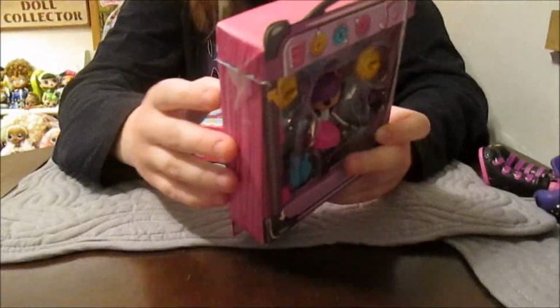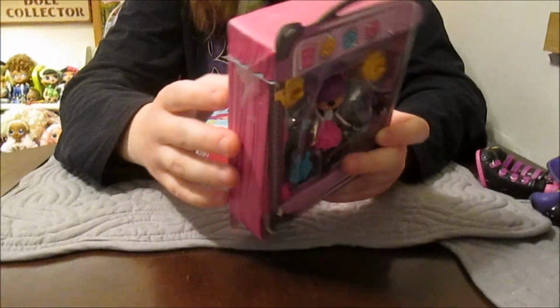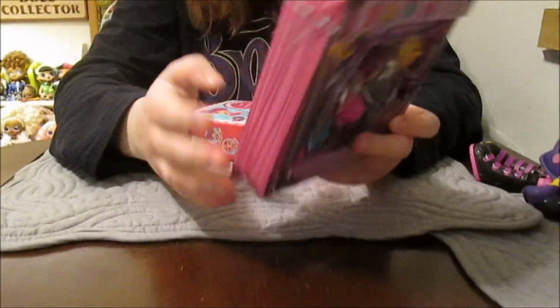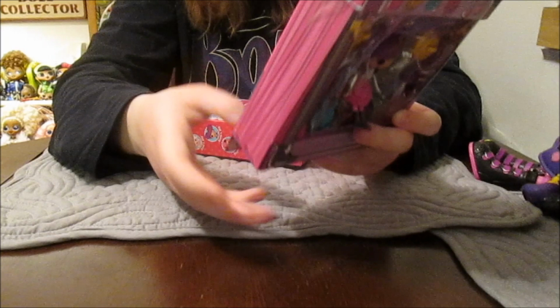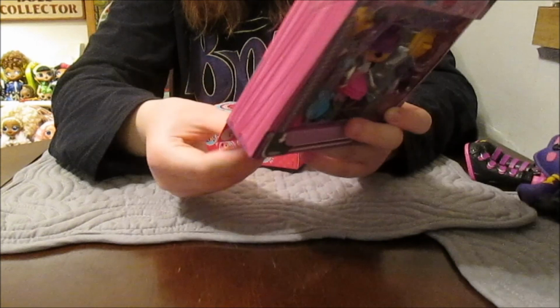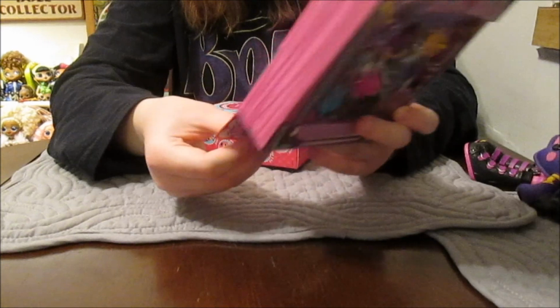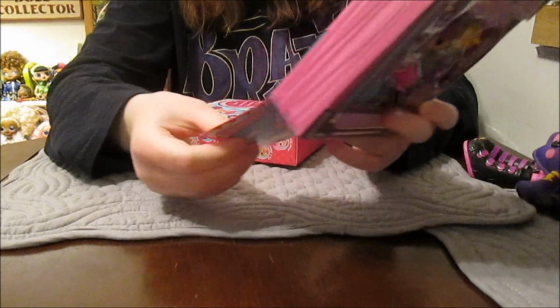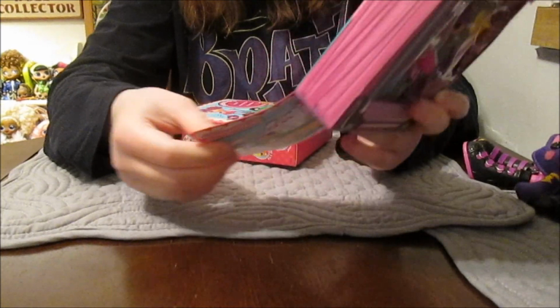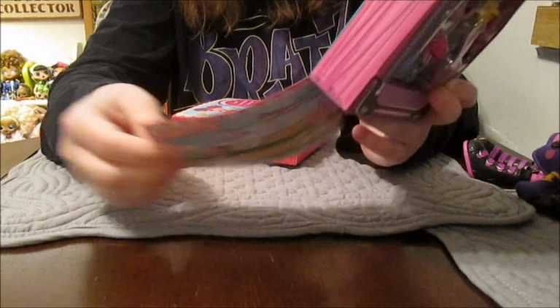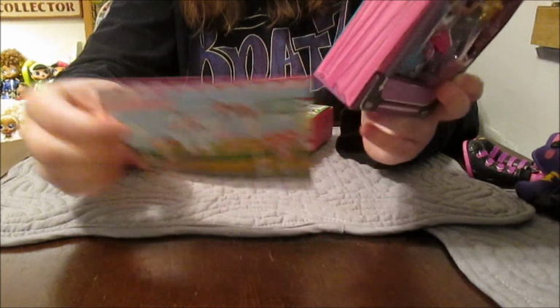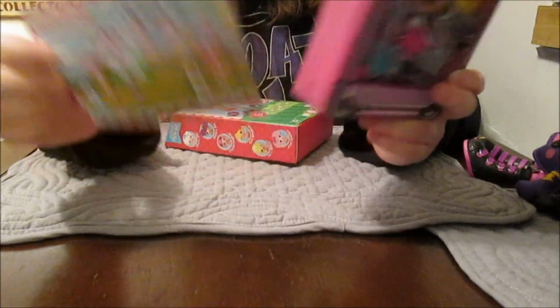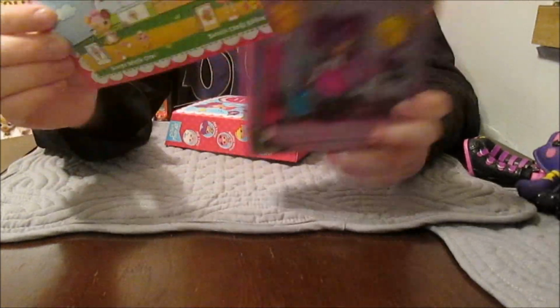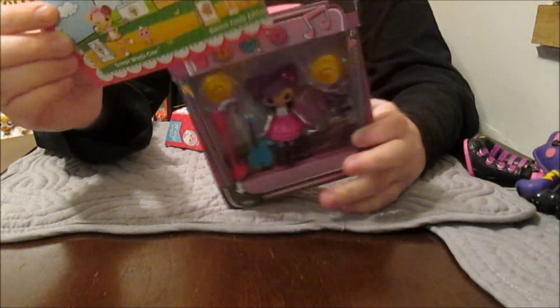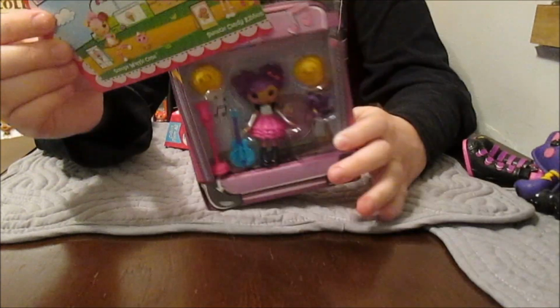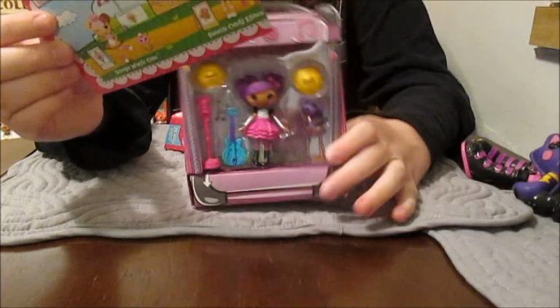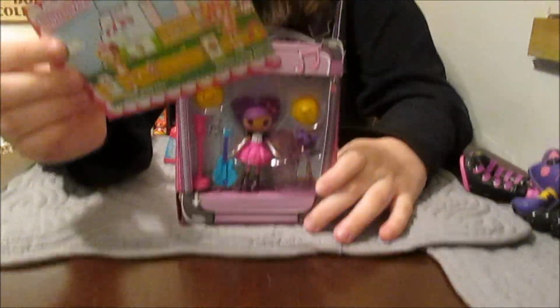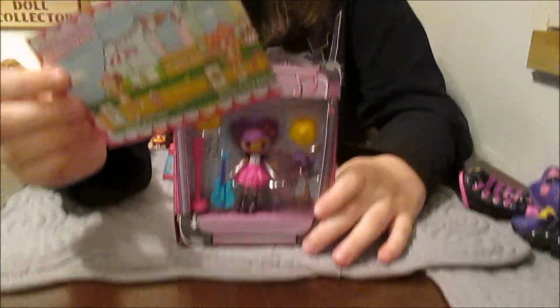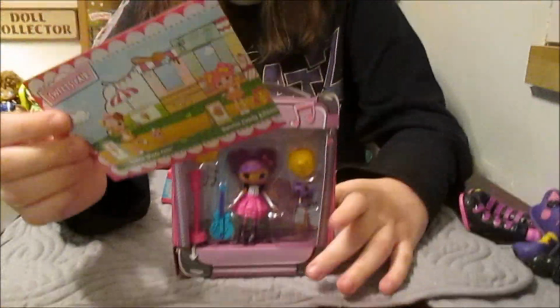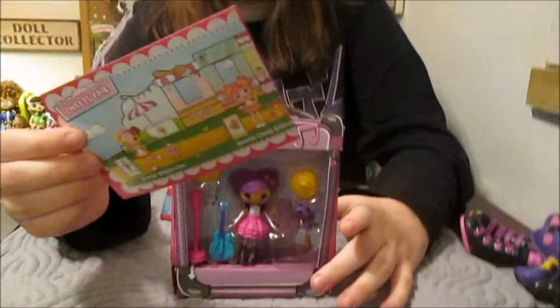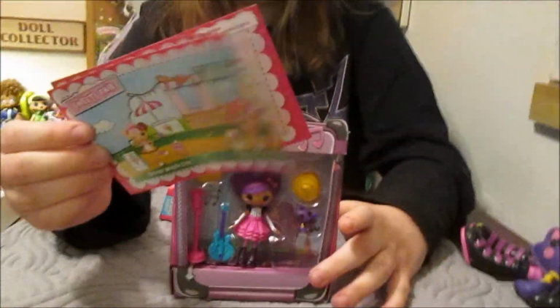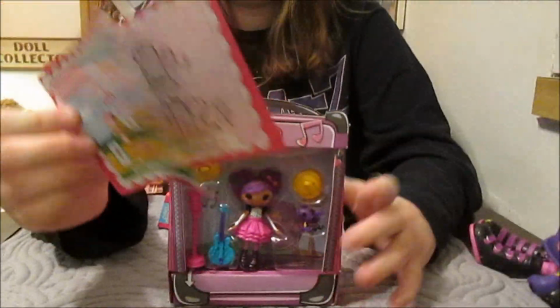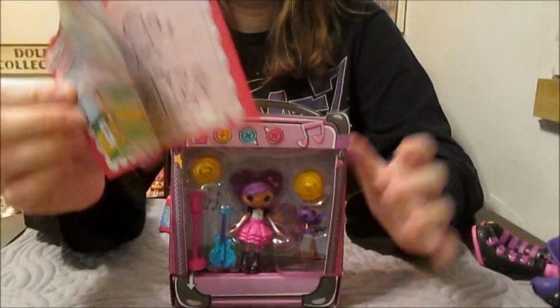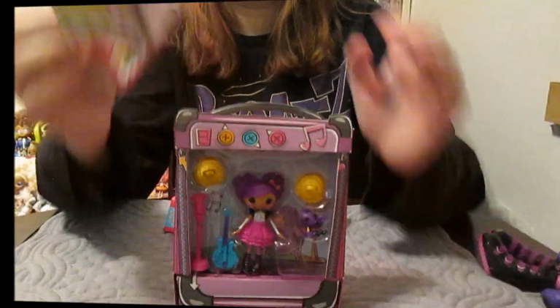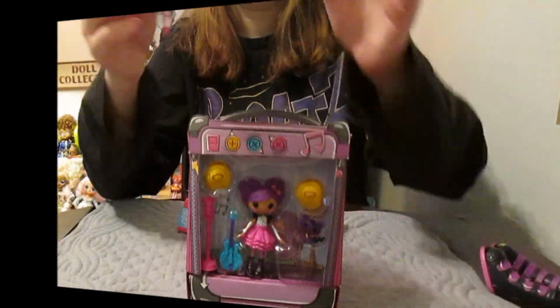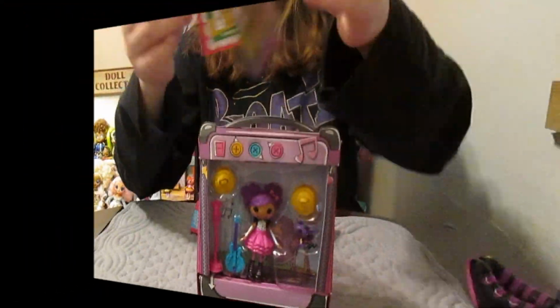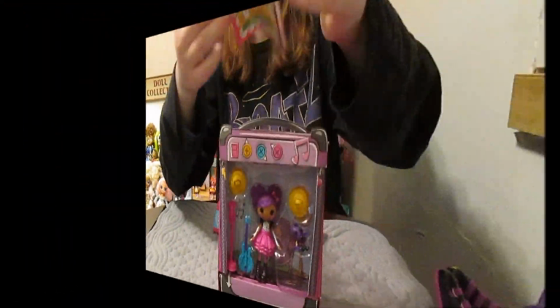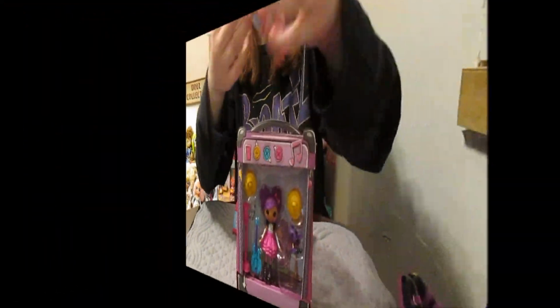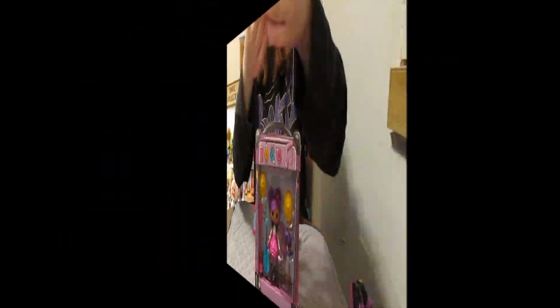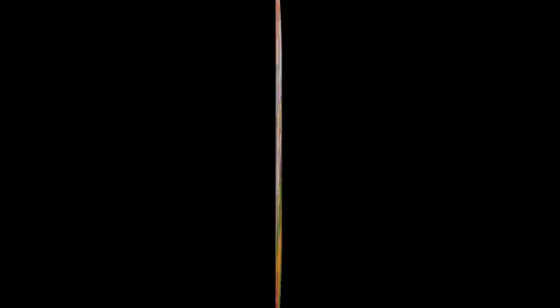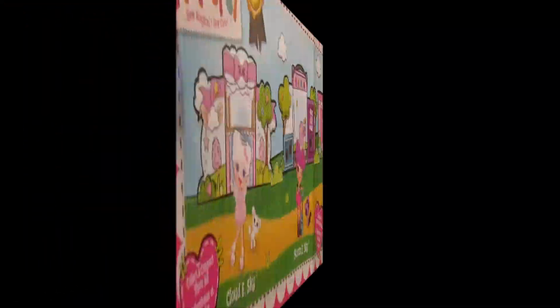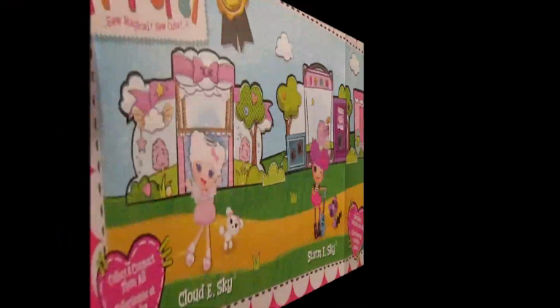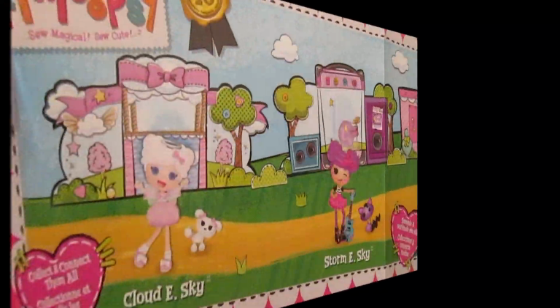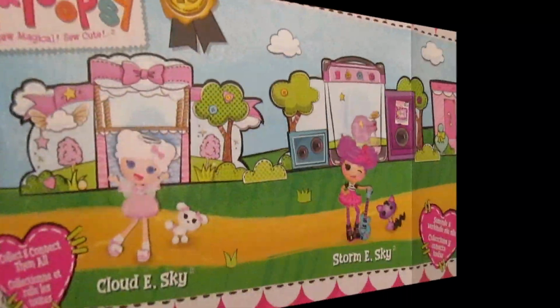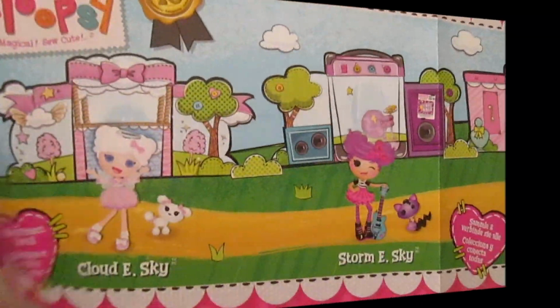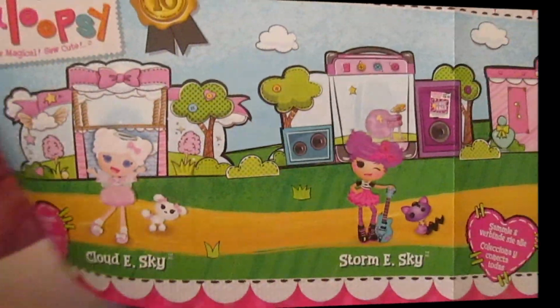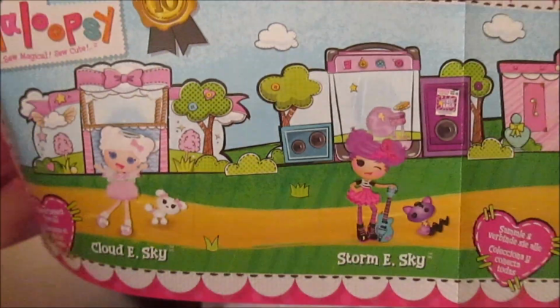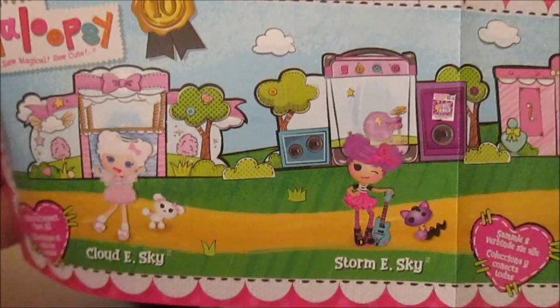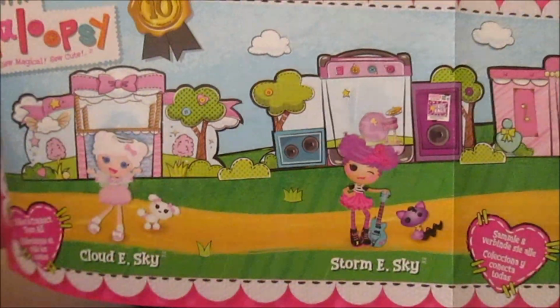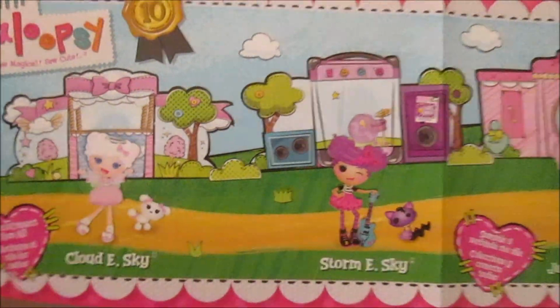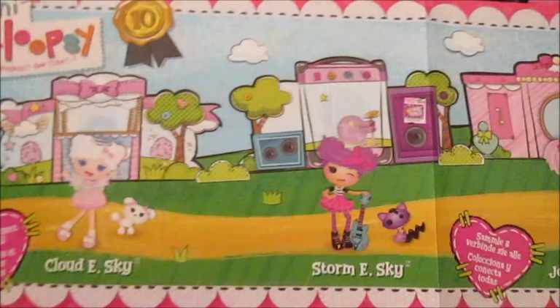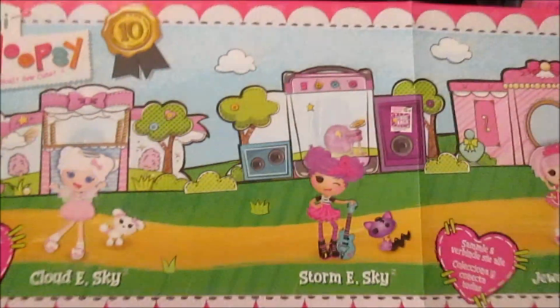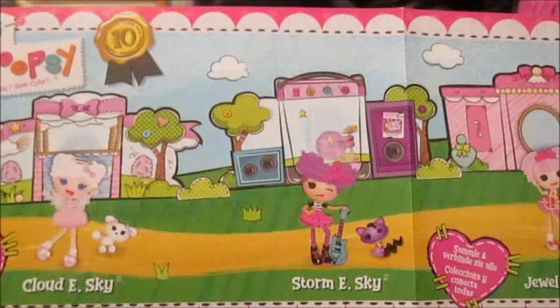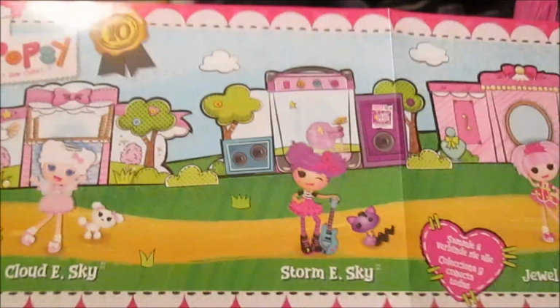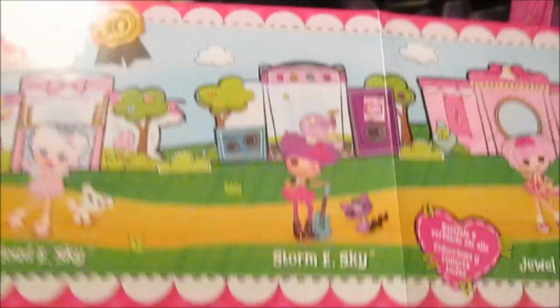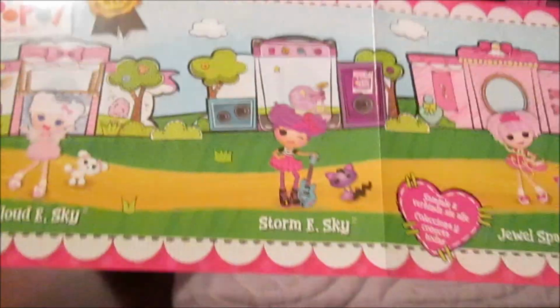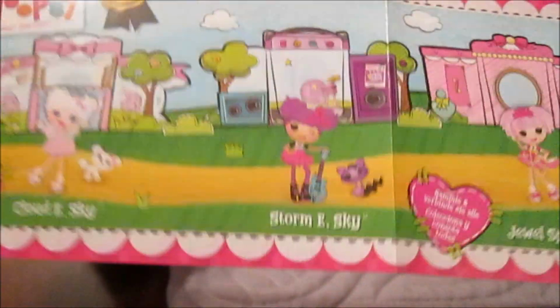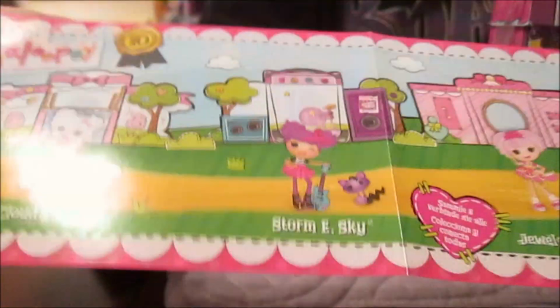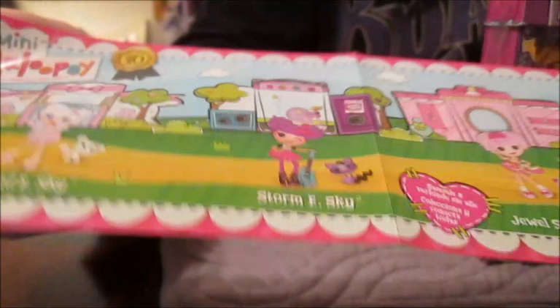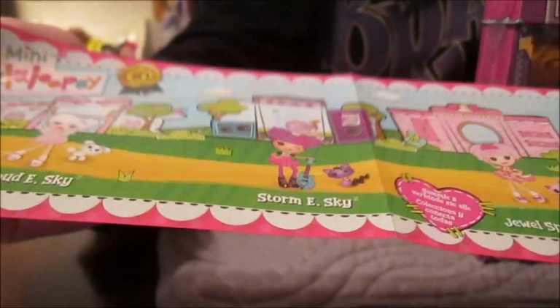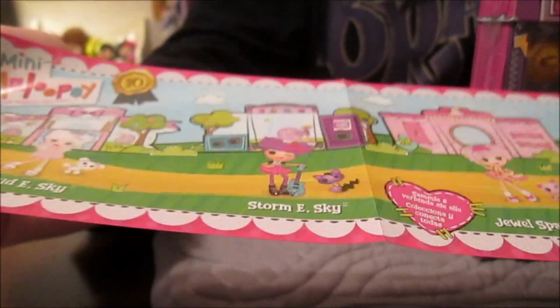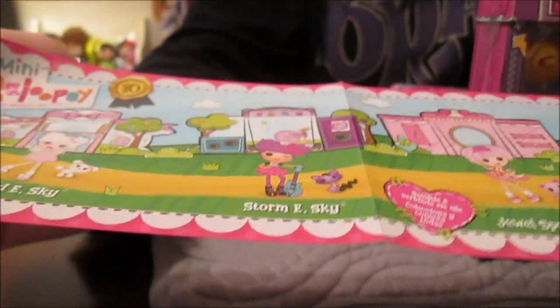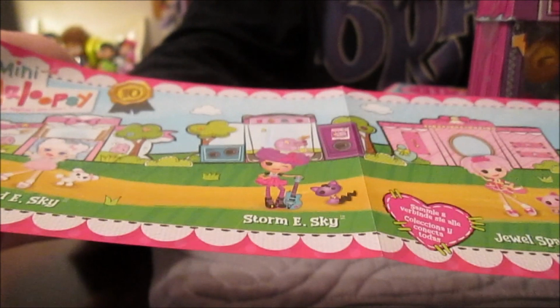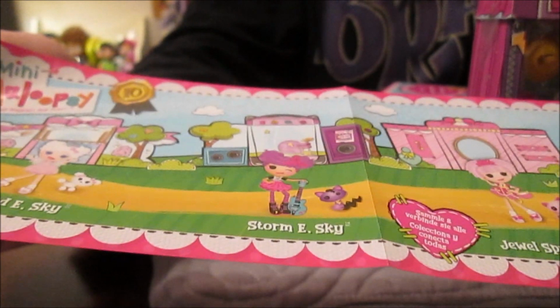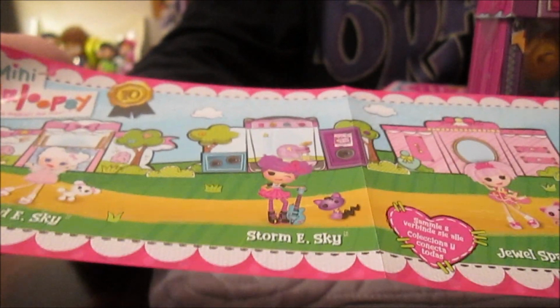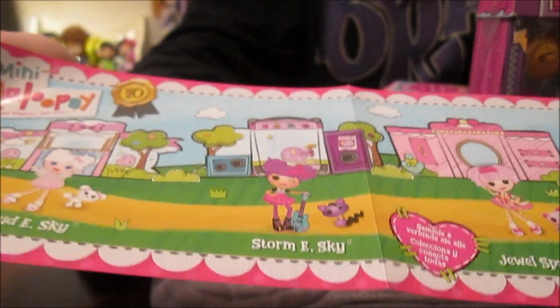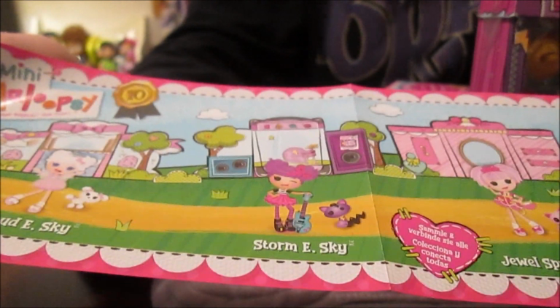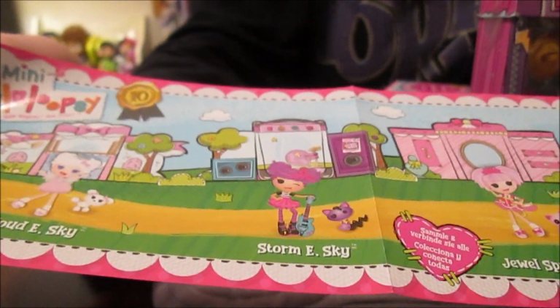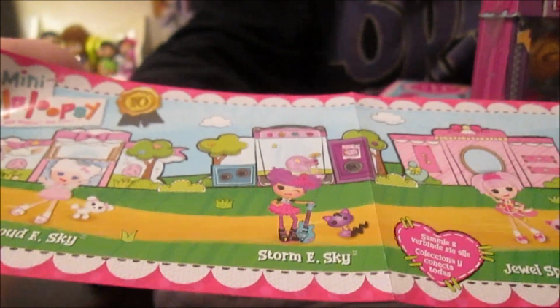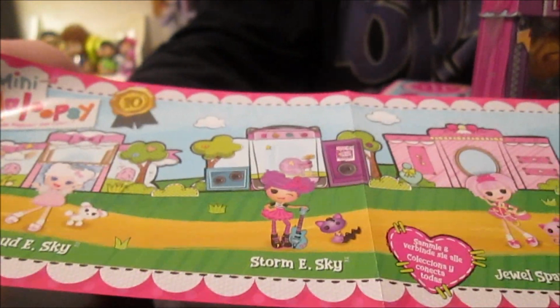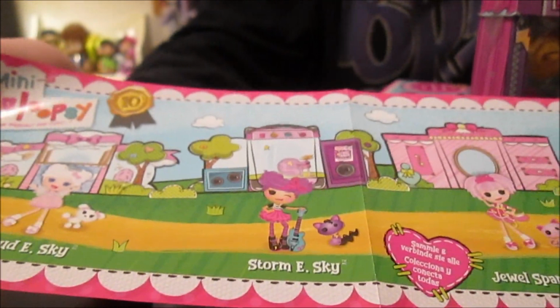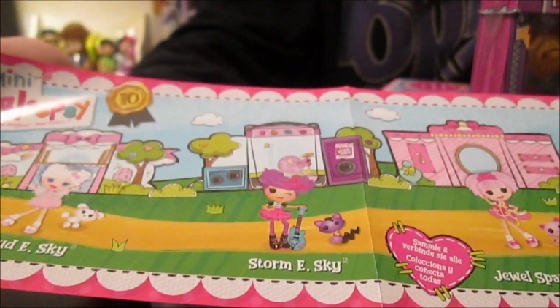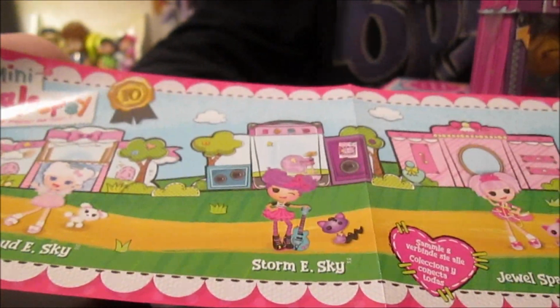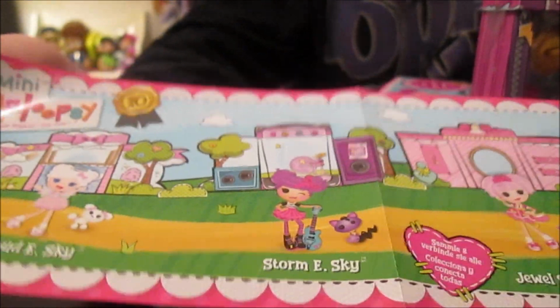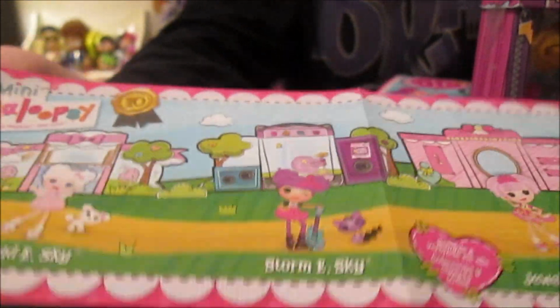Now you can fold out — here's our checklist. So here's all the single packs and you can see how their houses fold out.